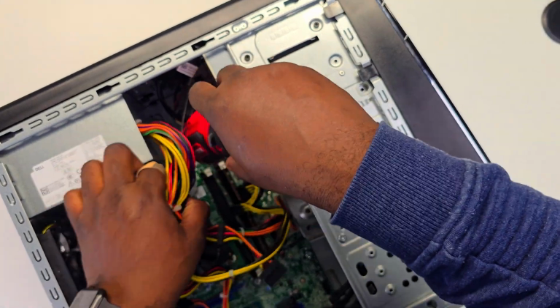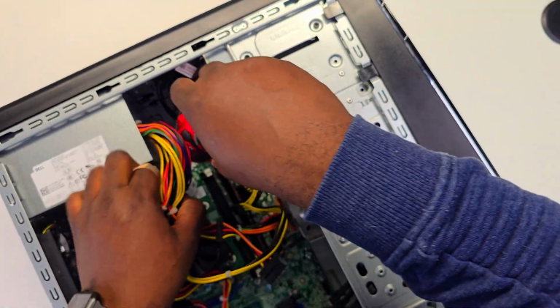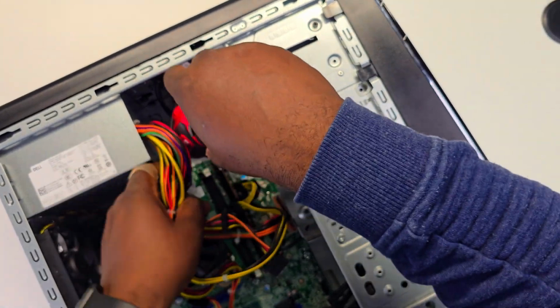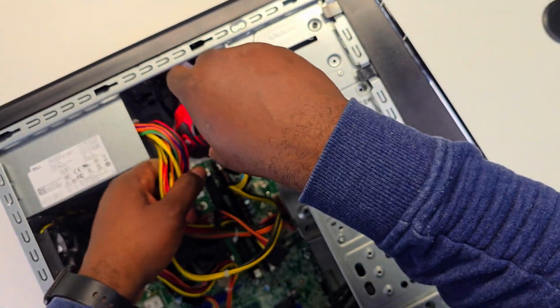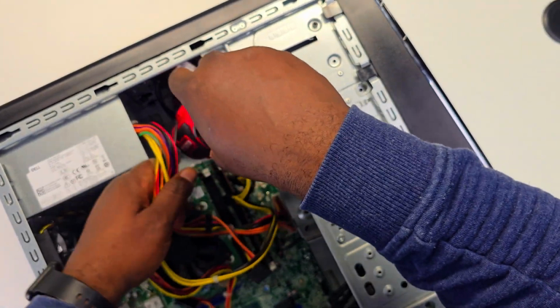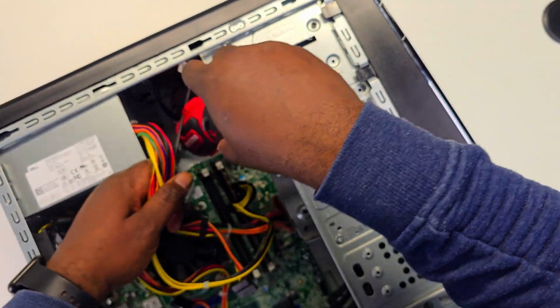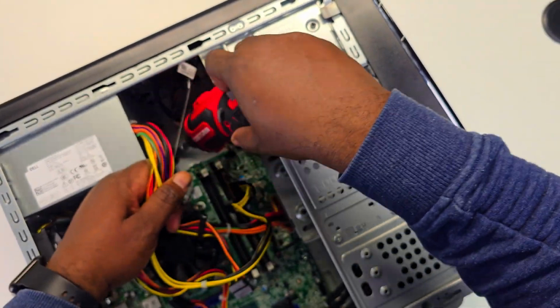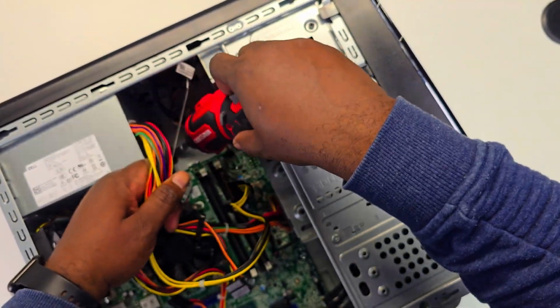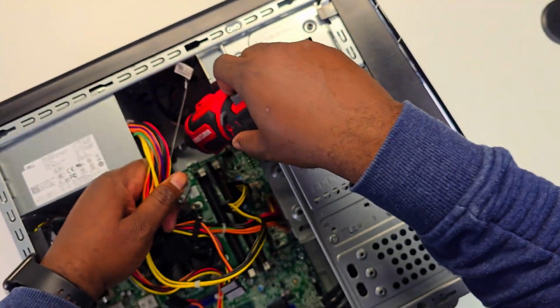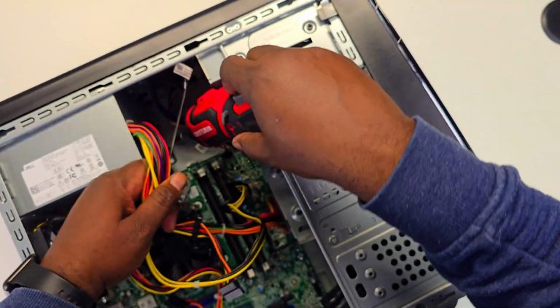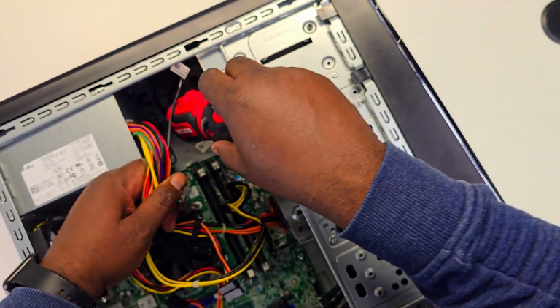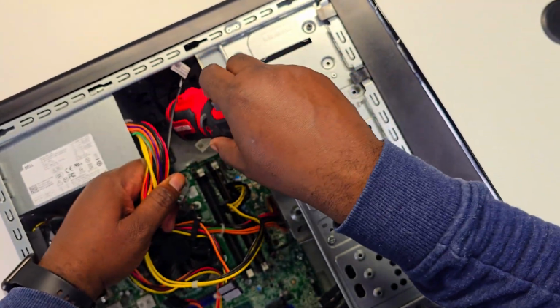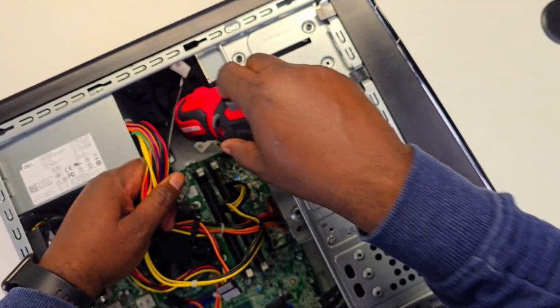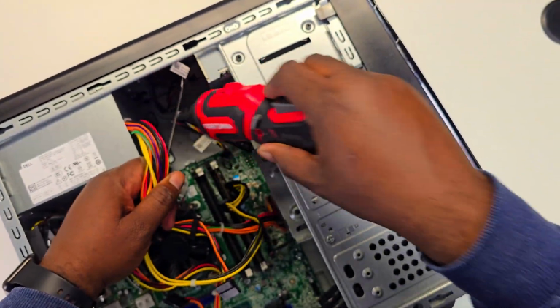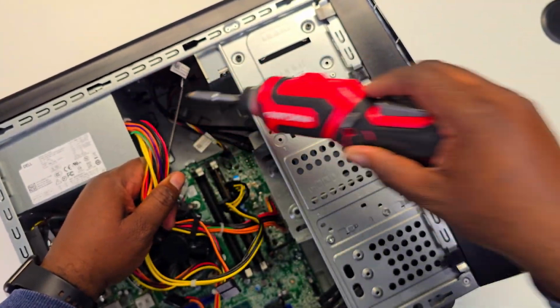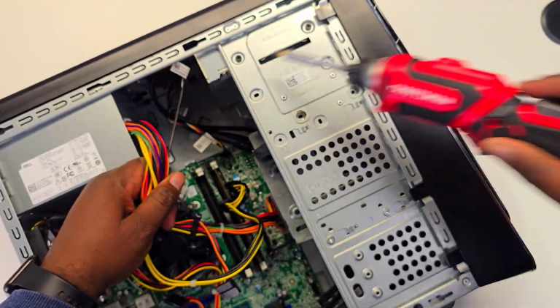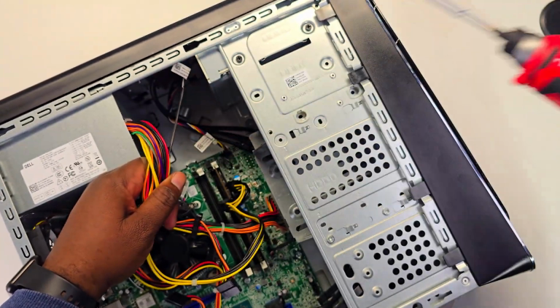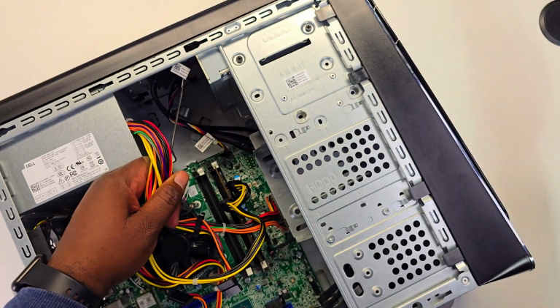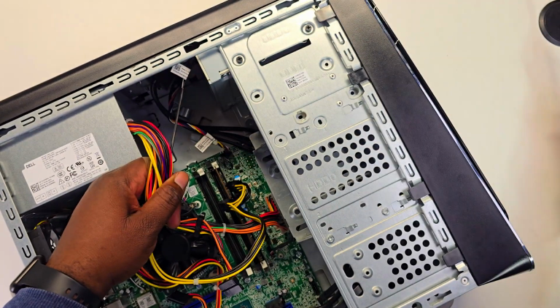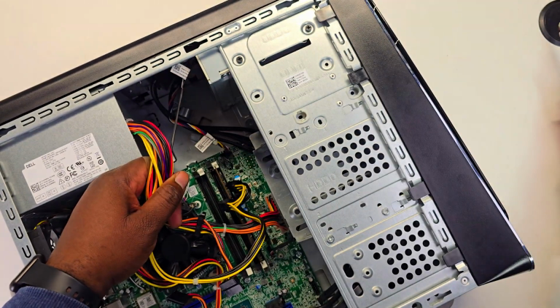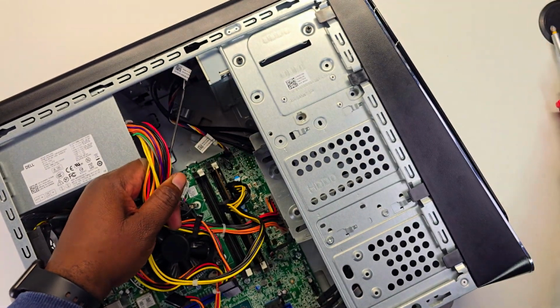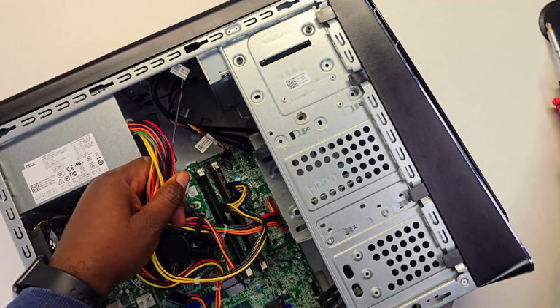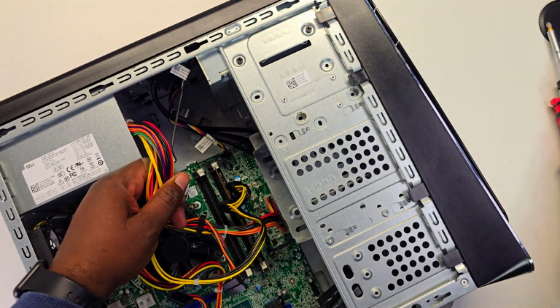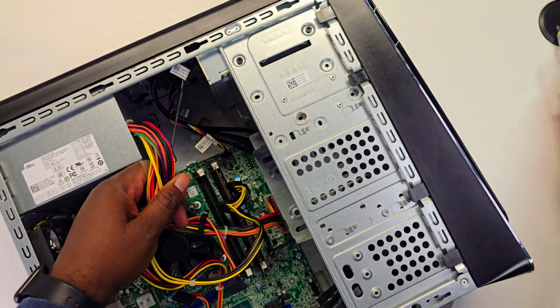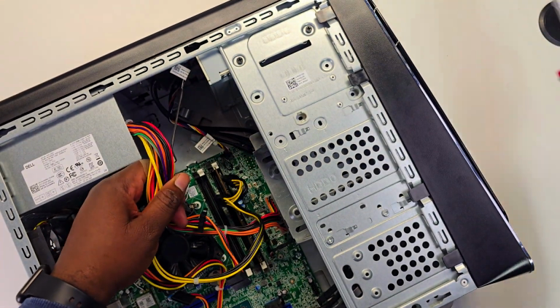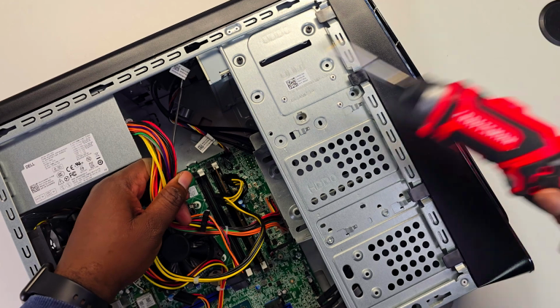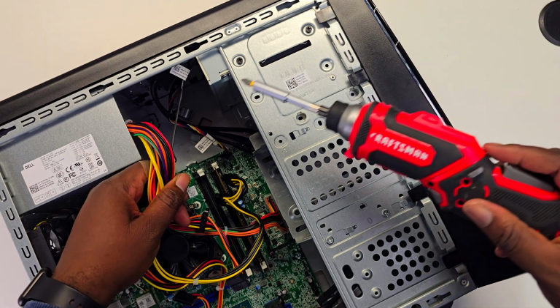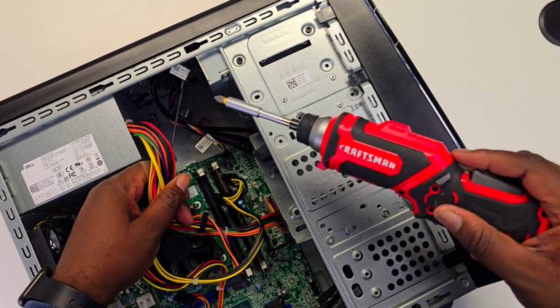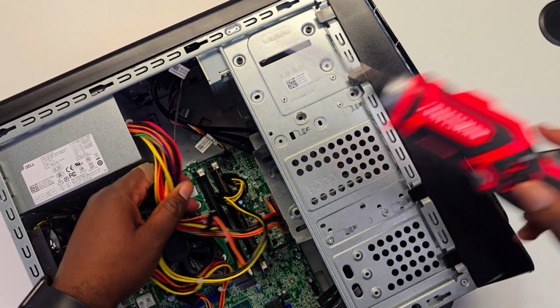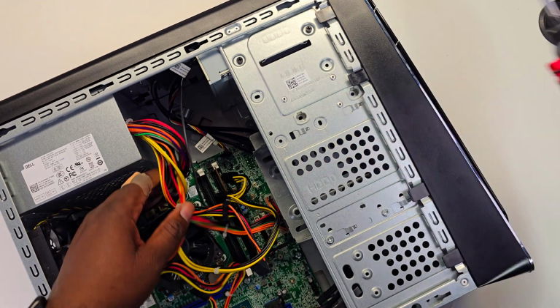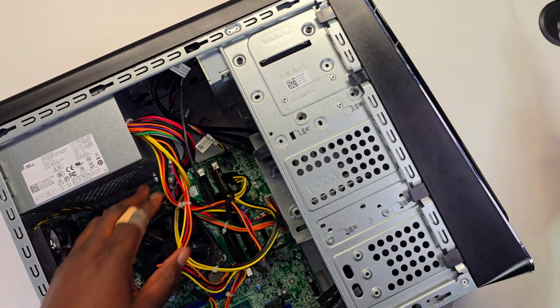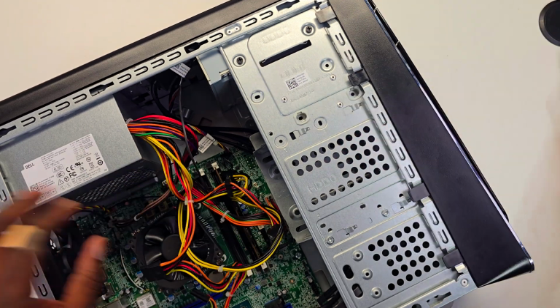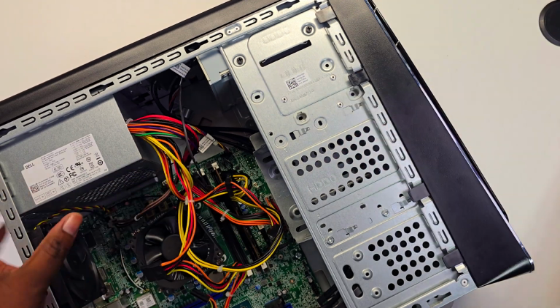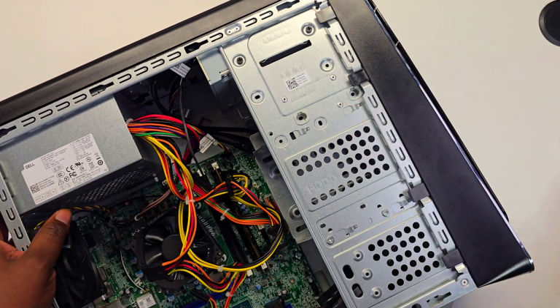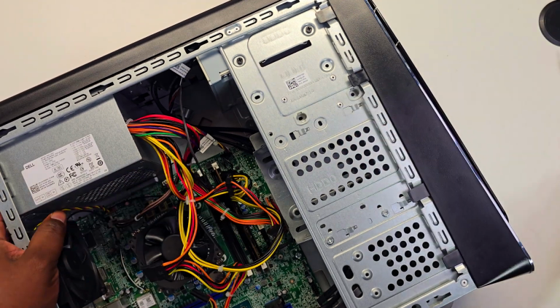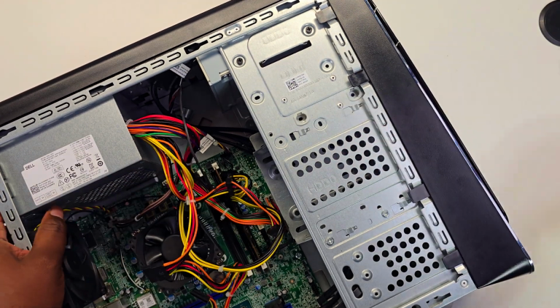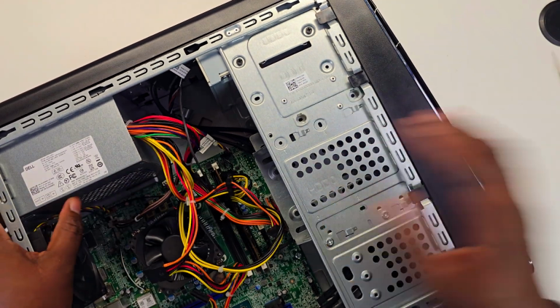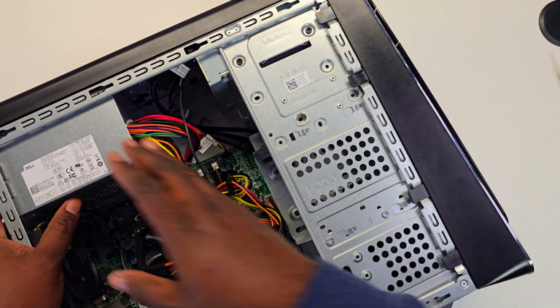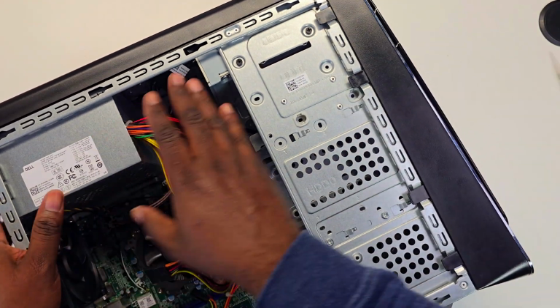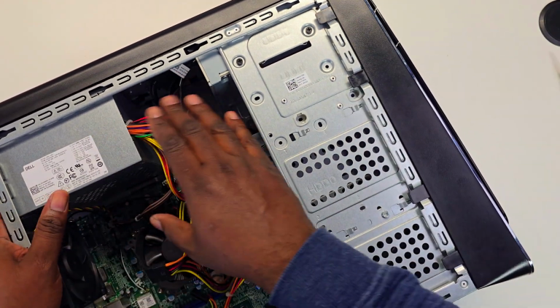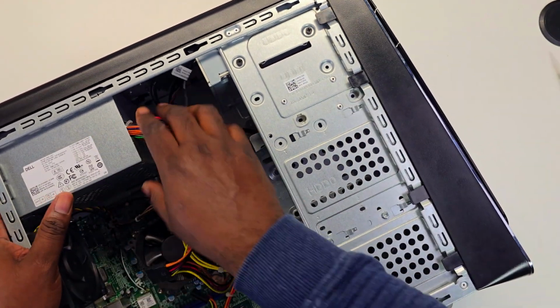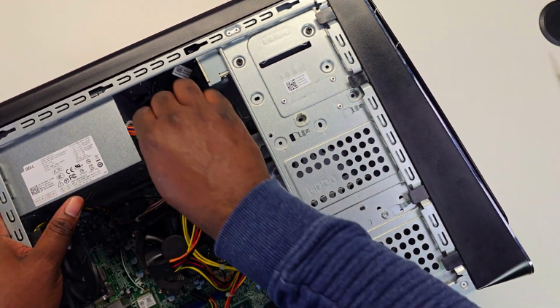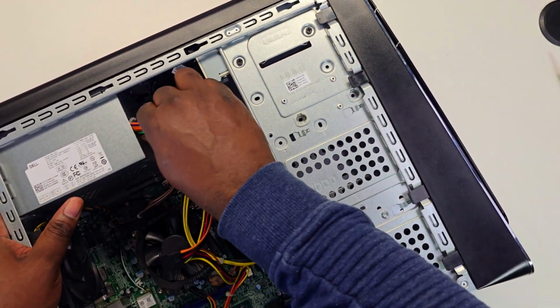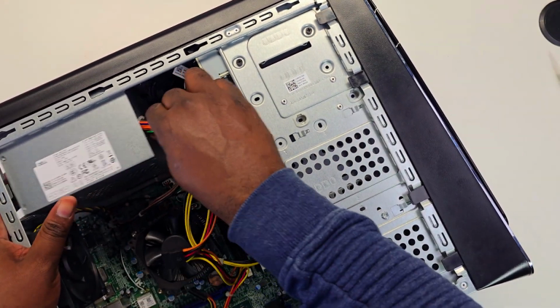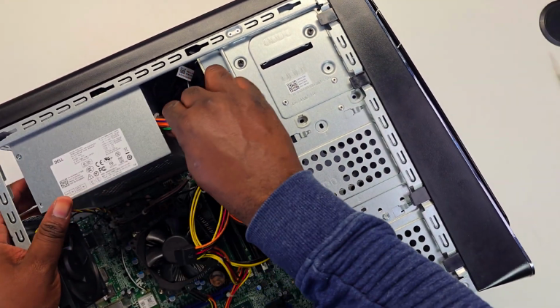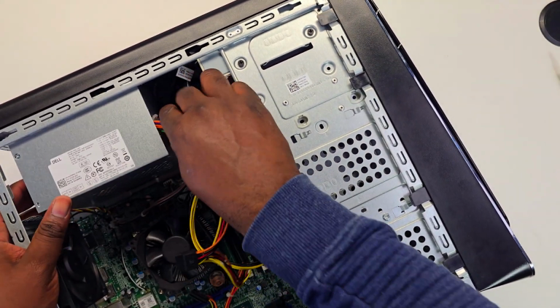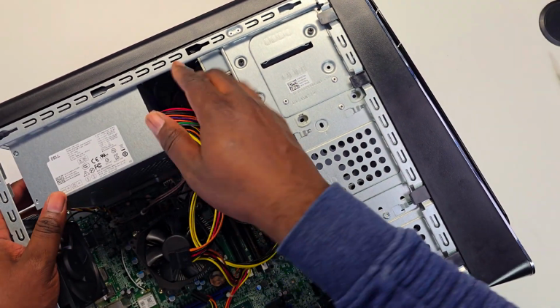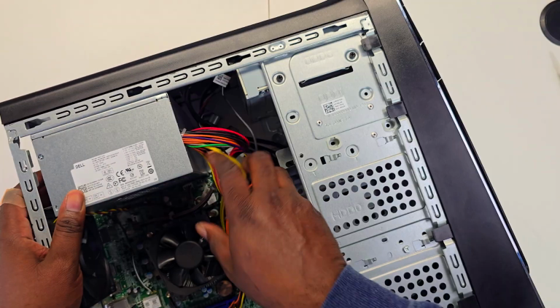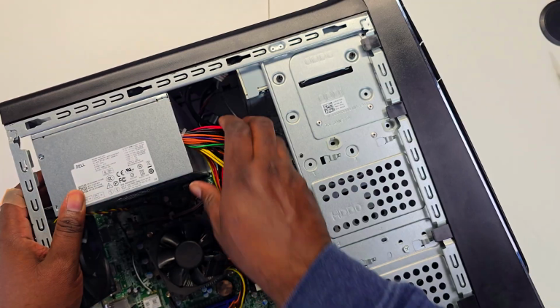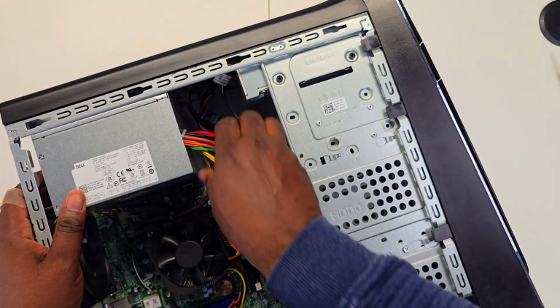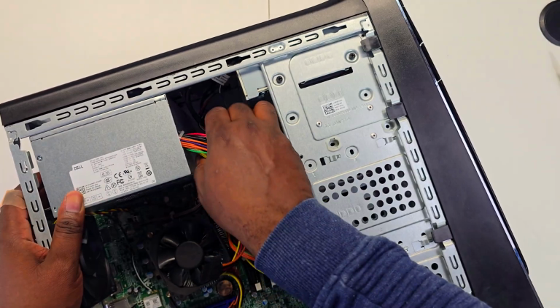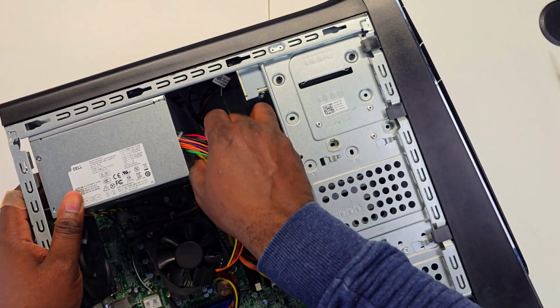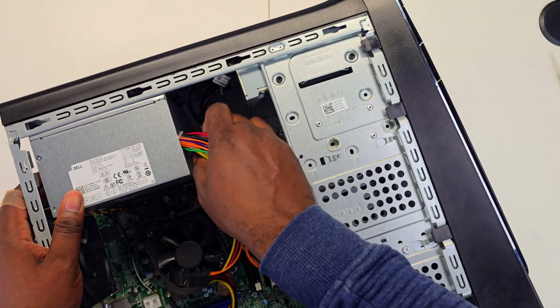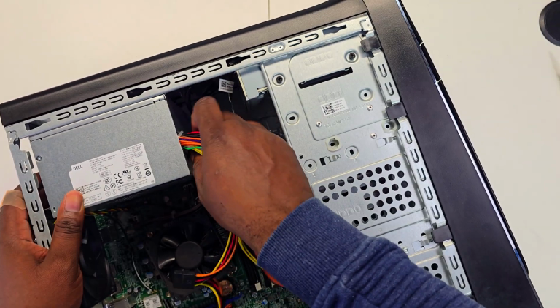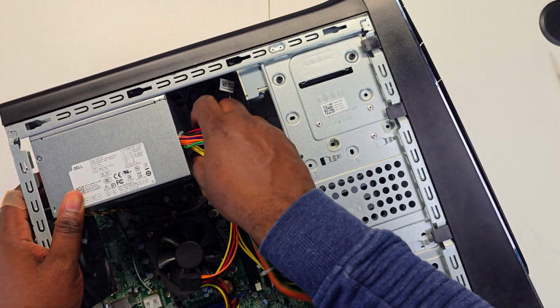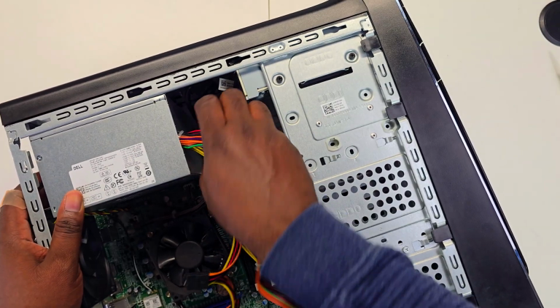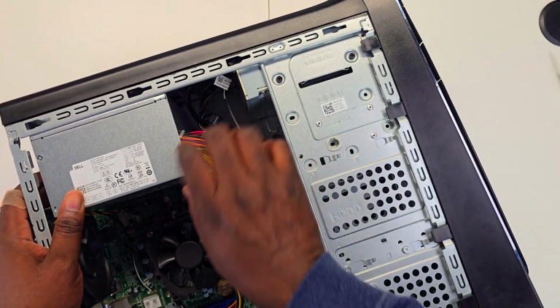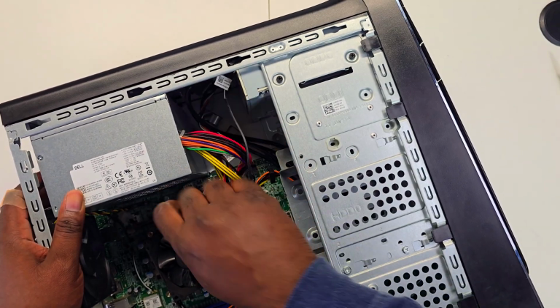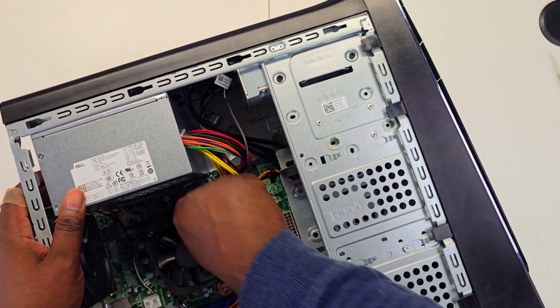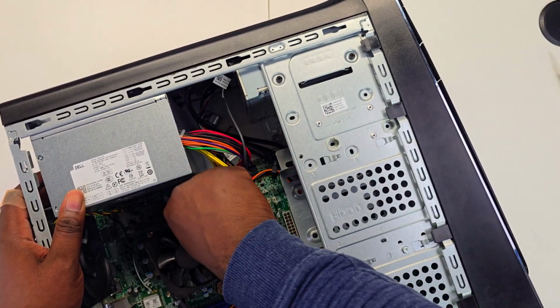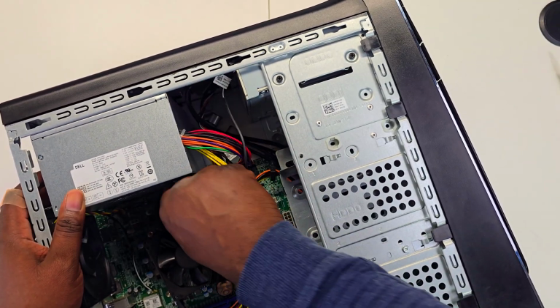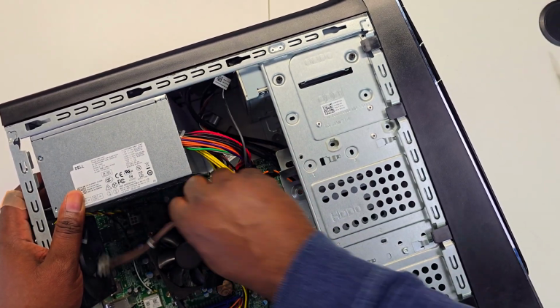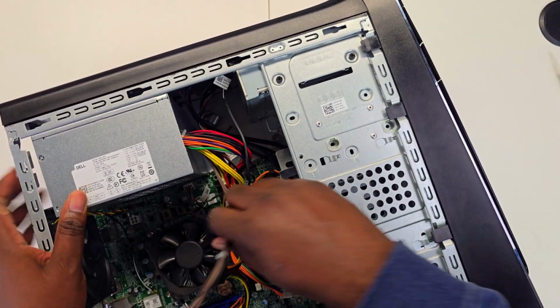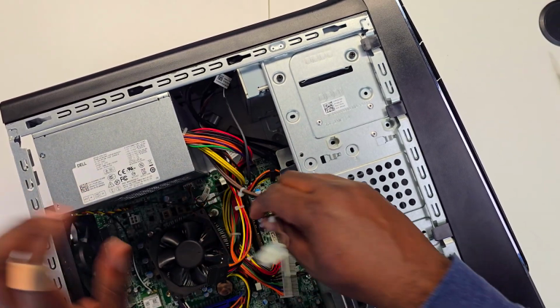To take the power supply out, push down on these two levers and slide the power supply forward. Then it should easily come out.